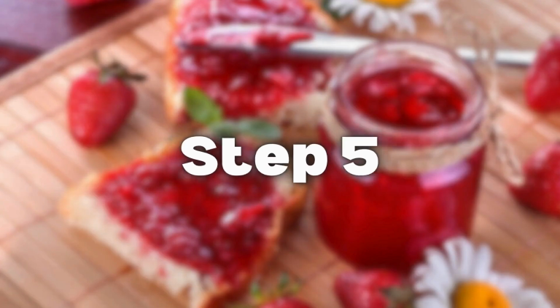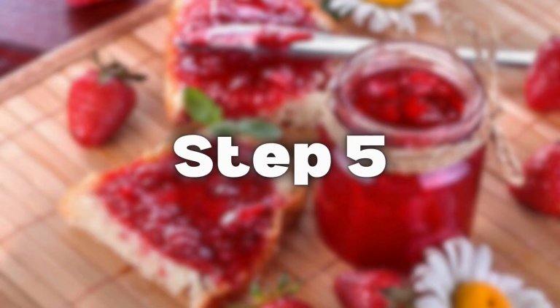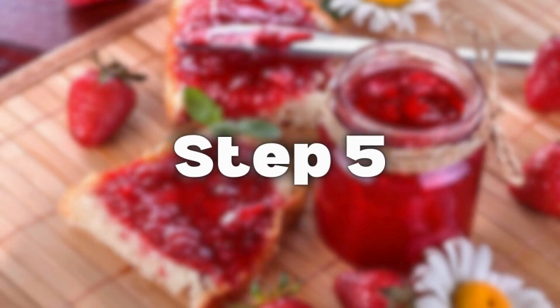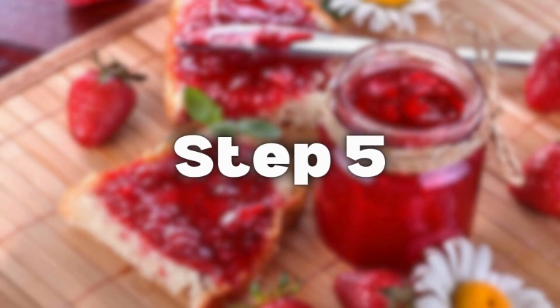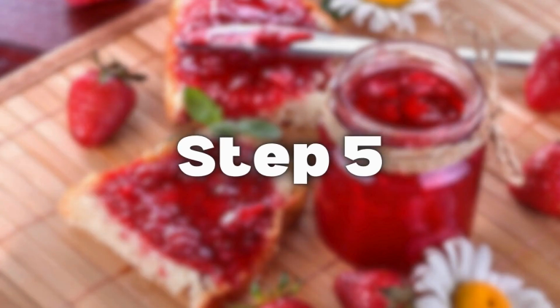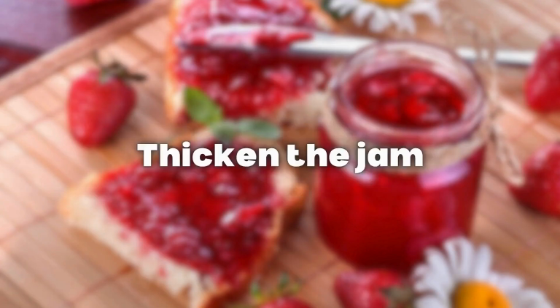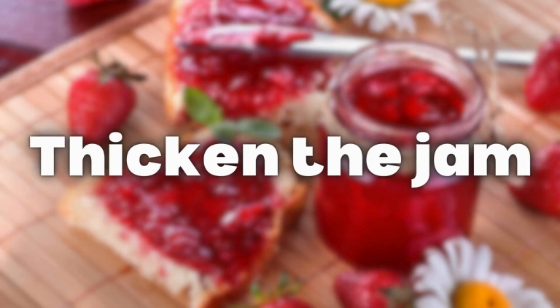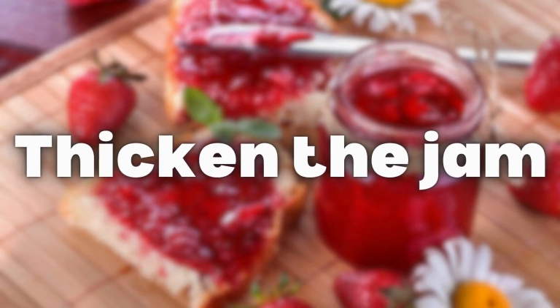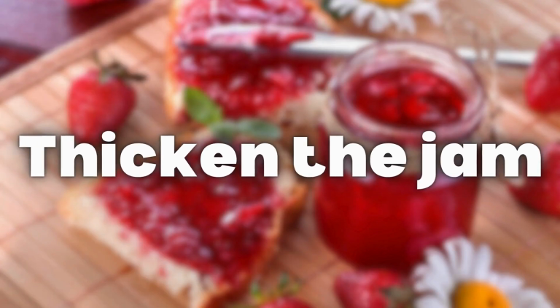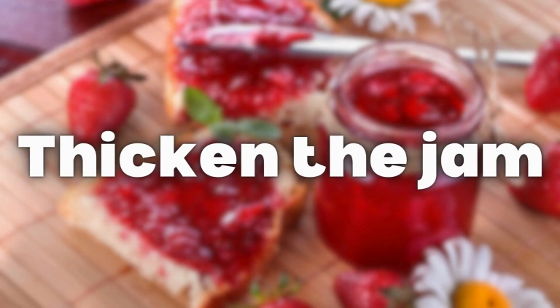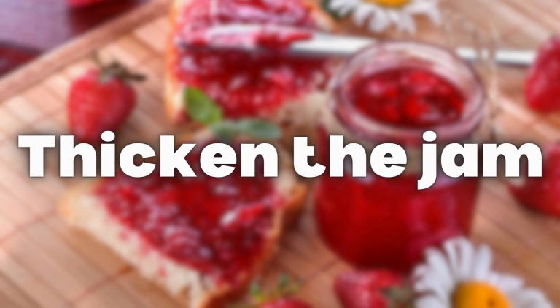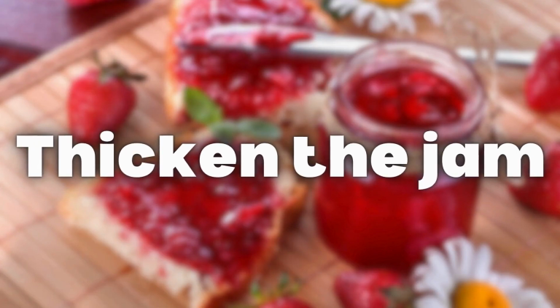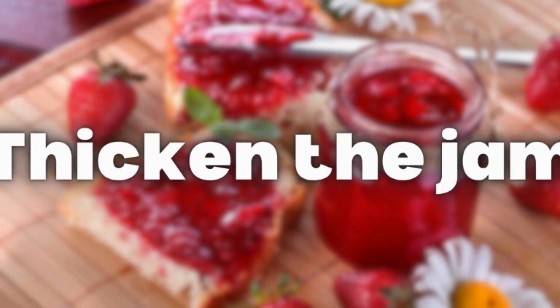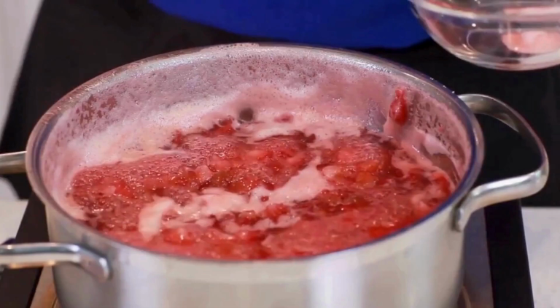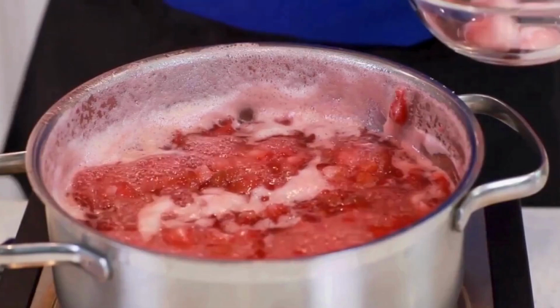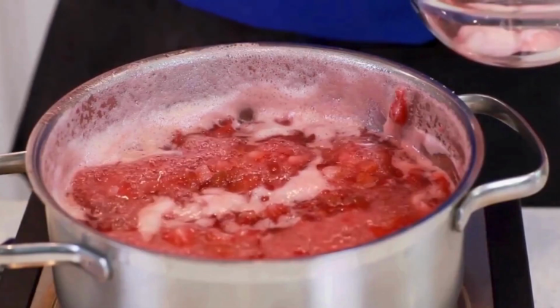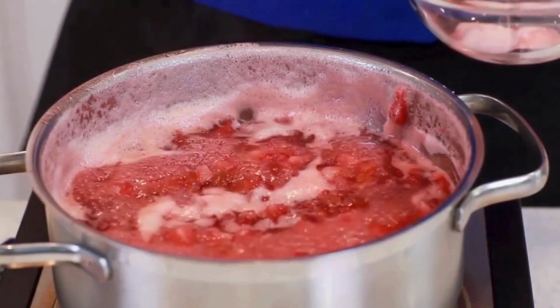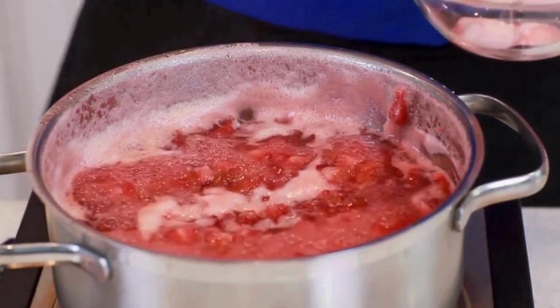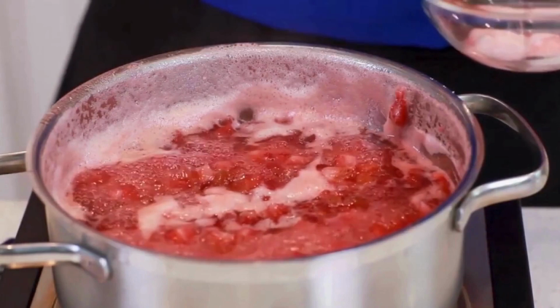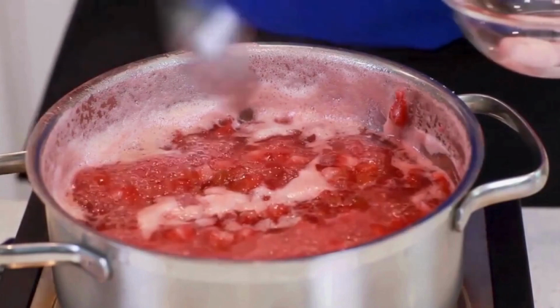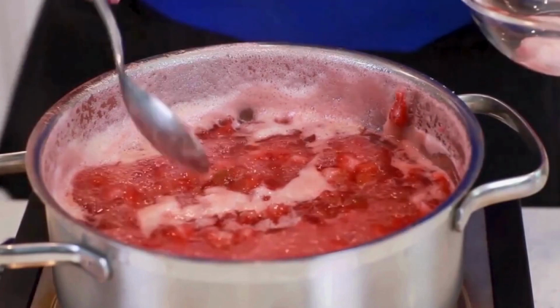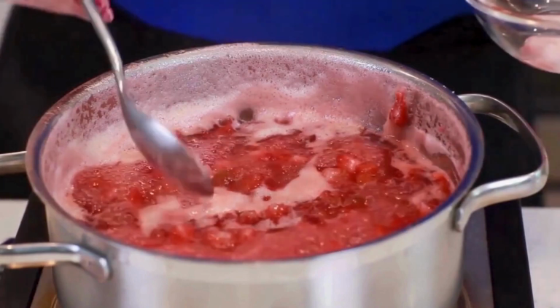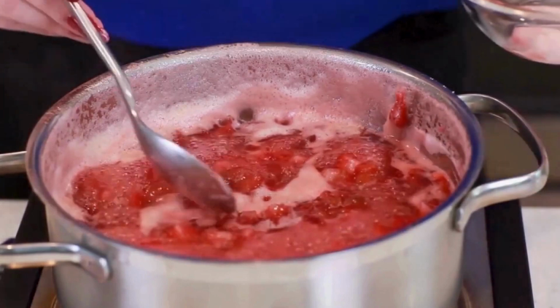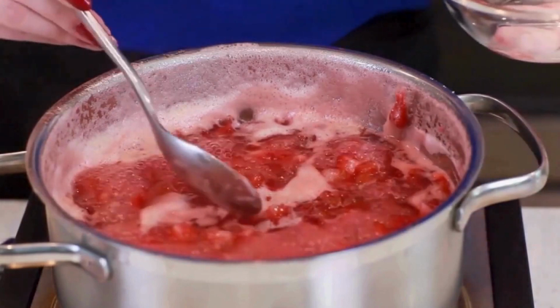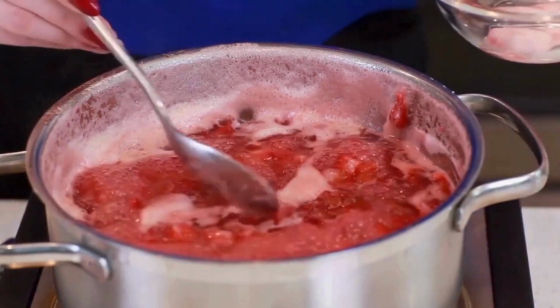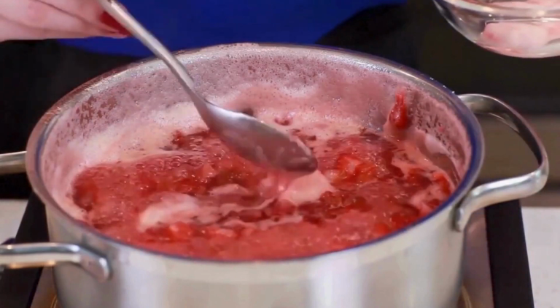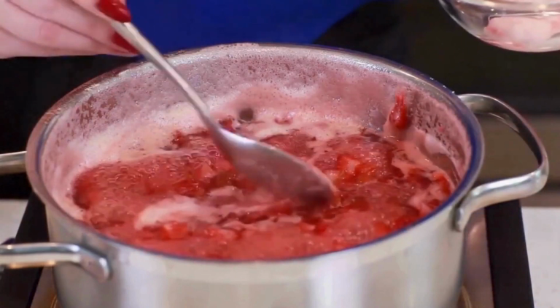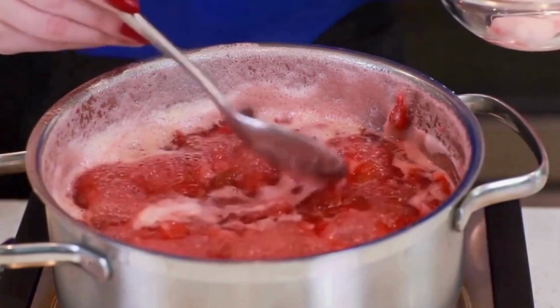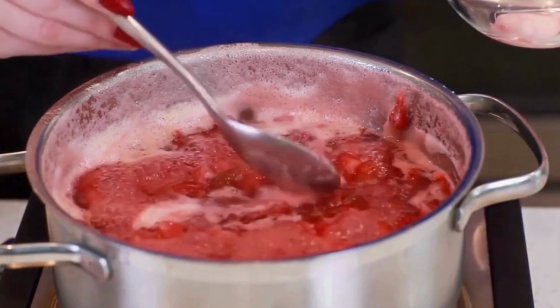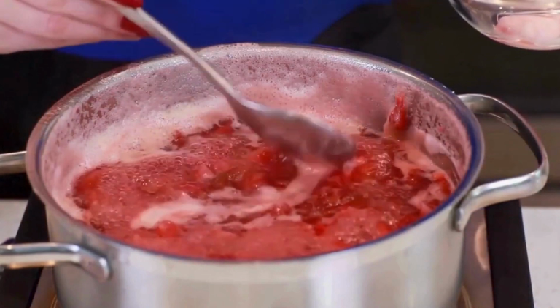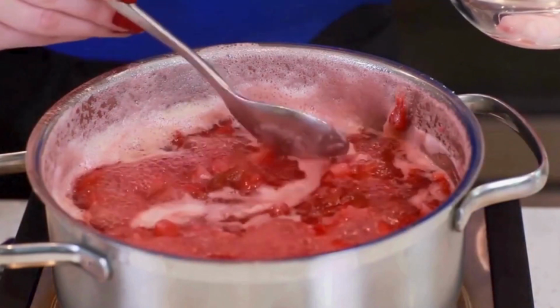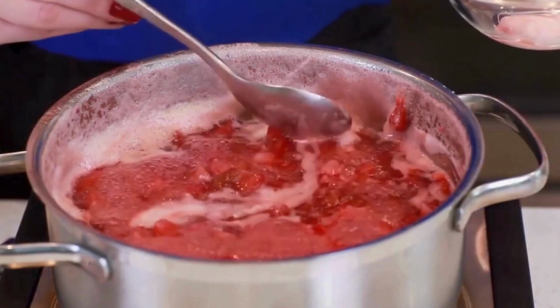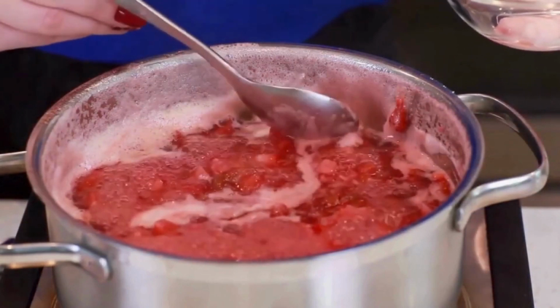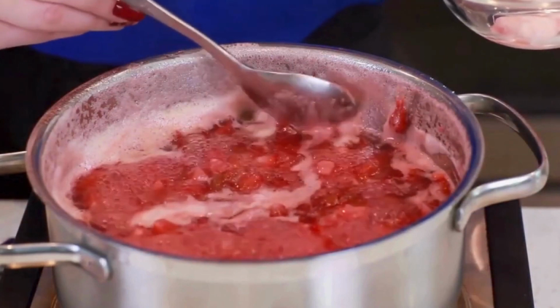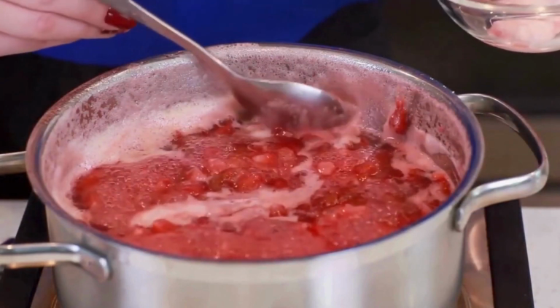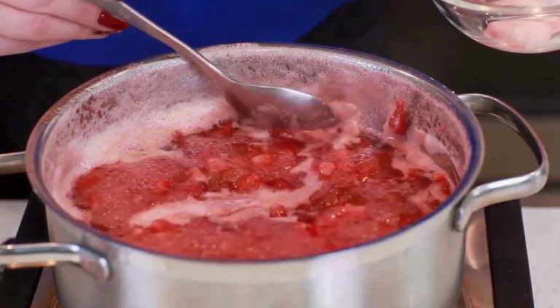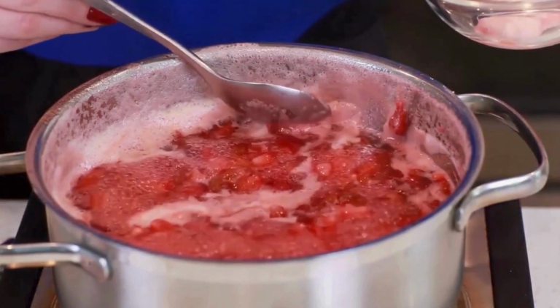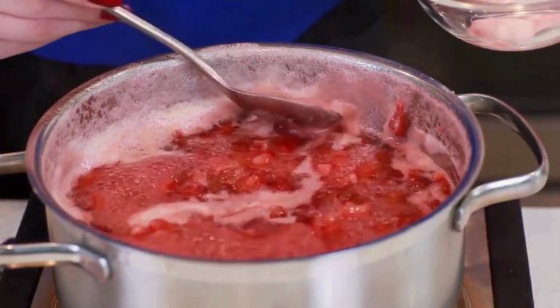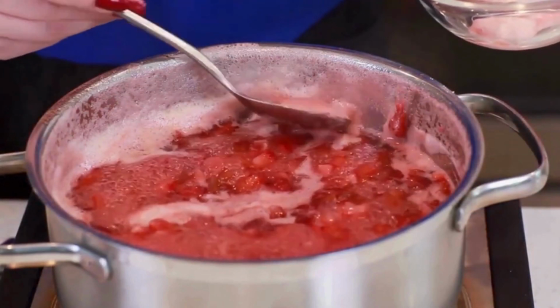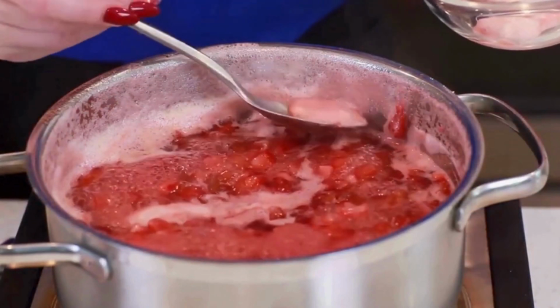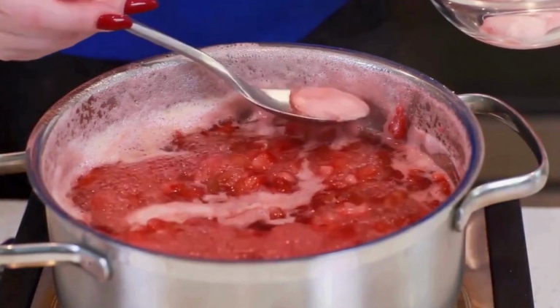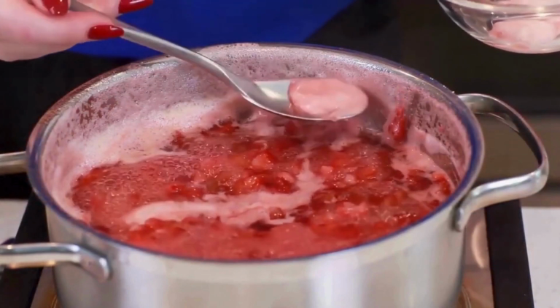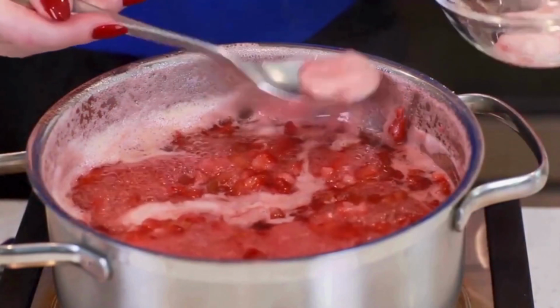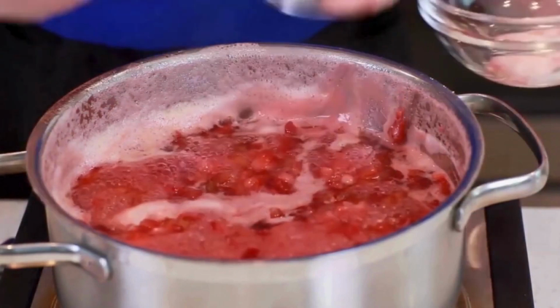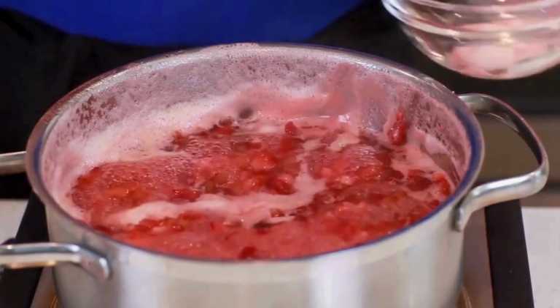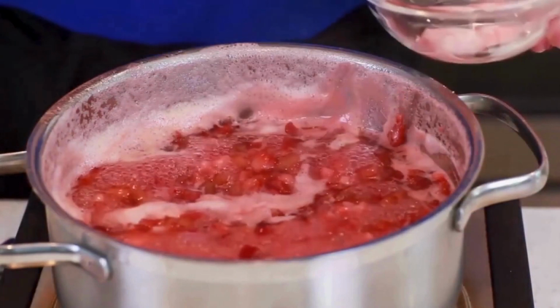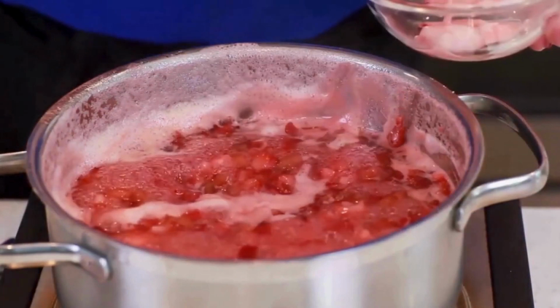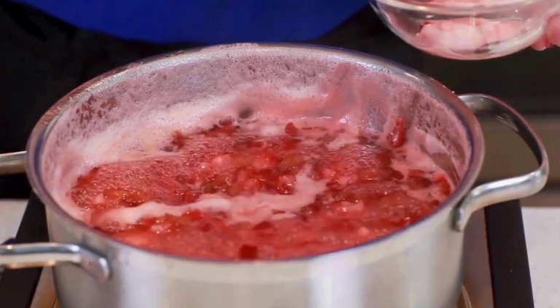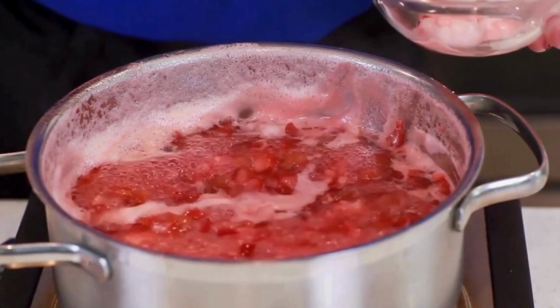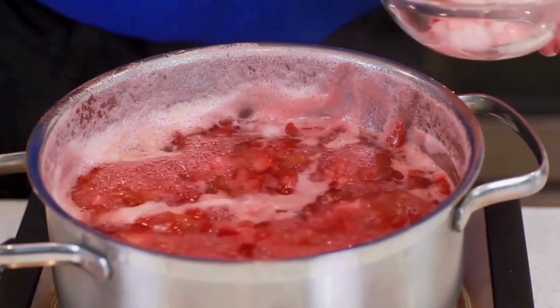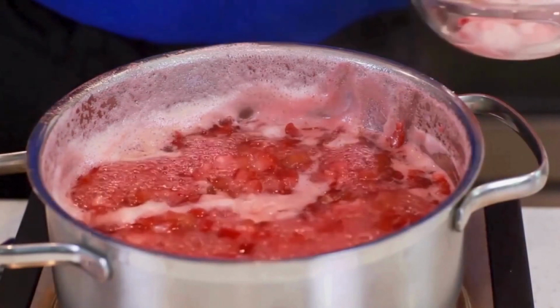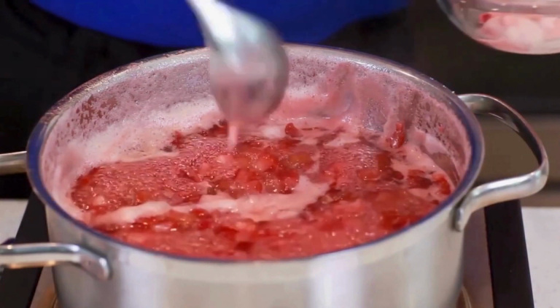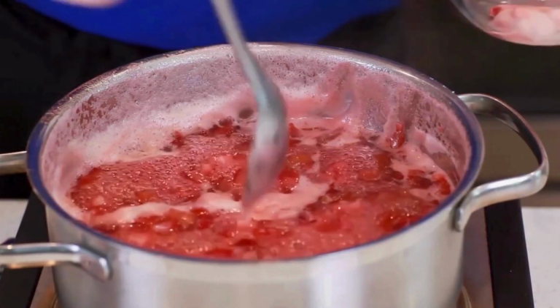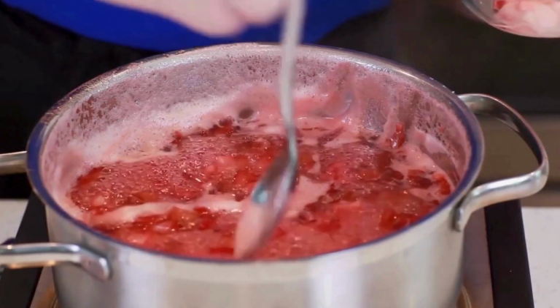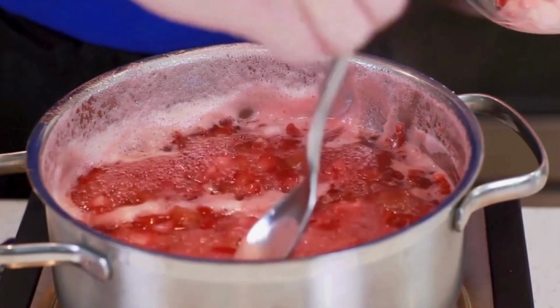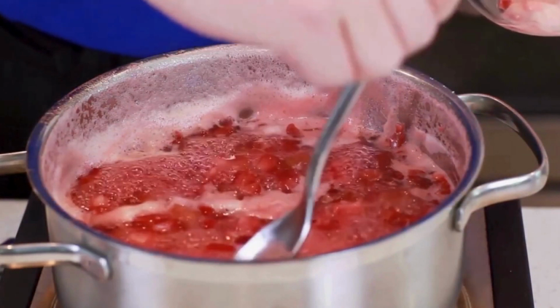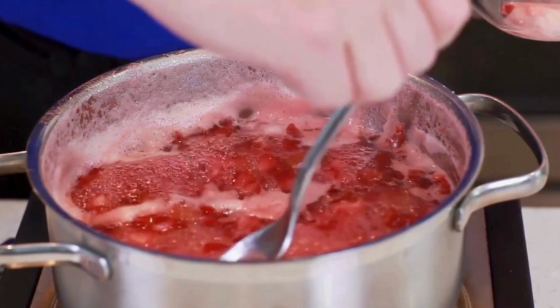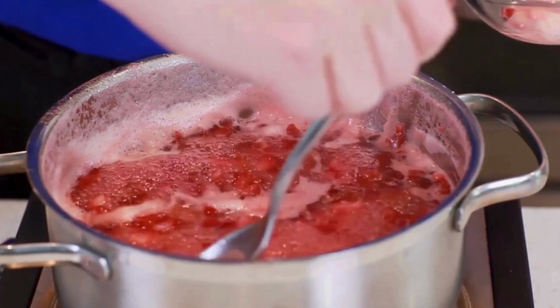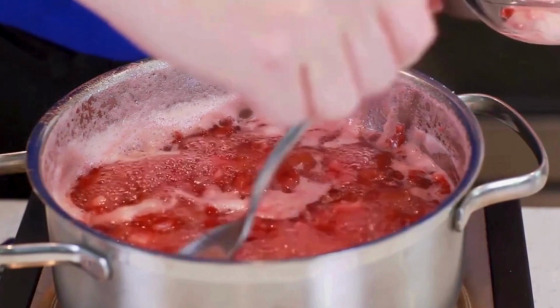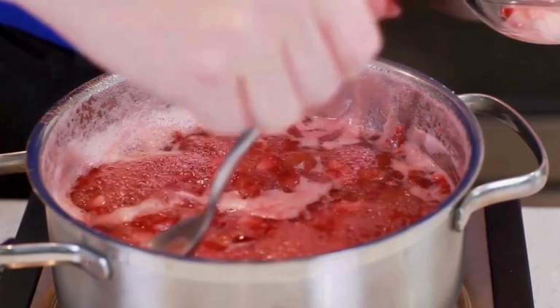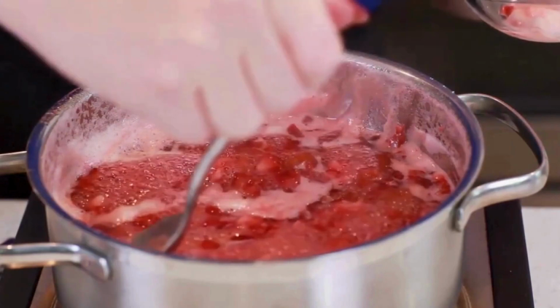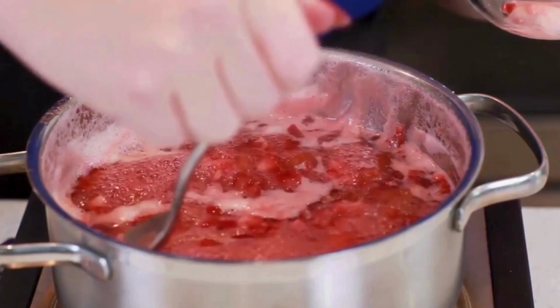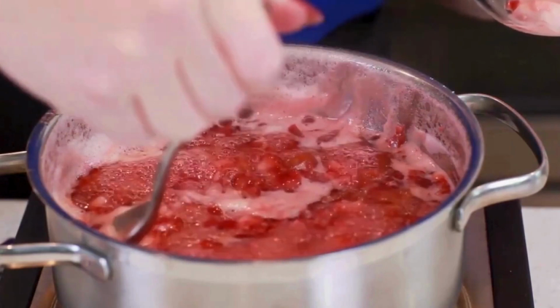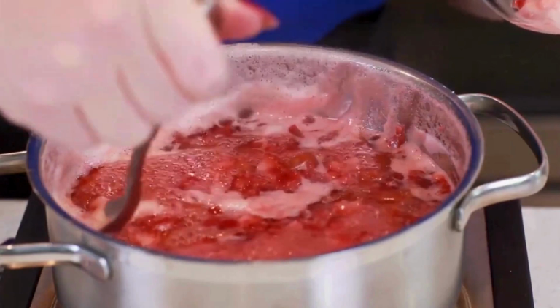Step 5: Thicken the jam. Let the jam simmer for at least 10 minutes. You can skim off any foam that forms during this time.